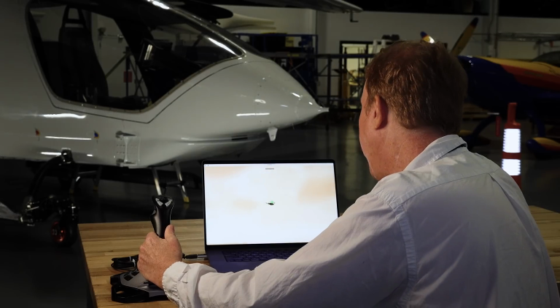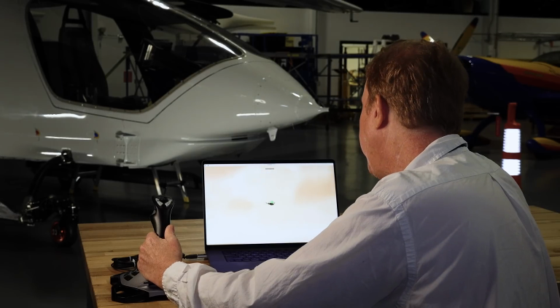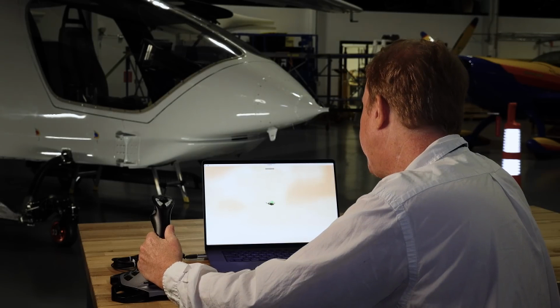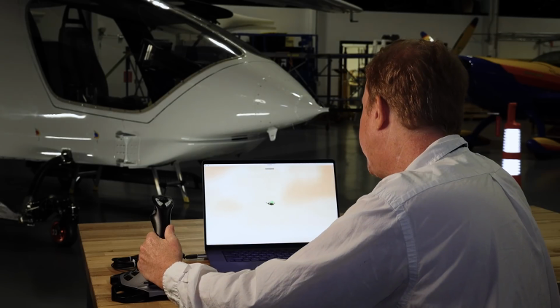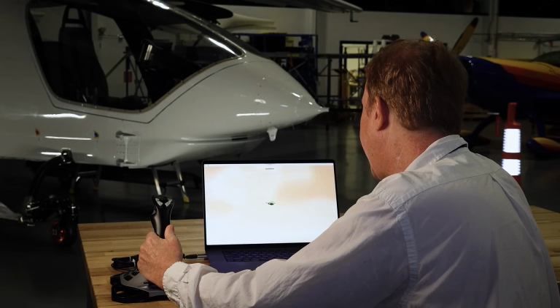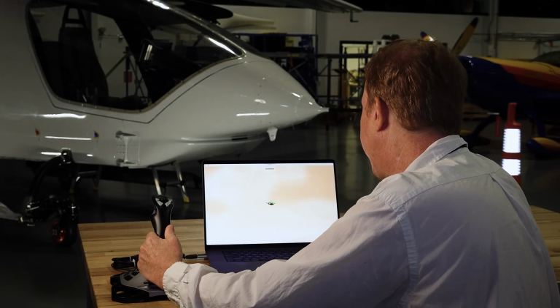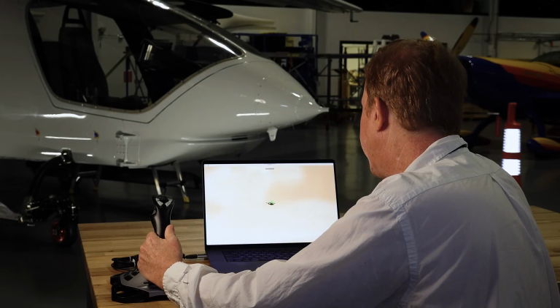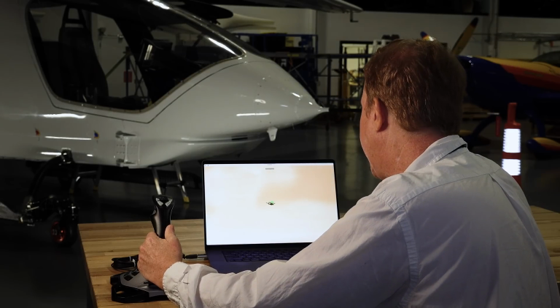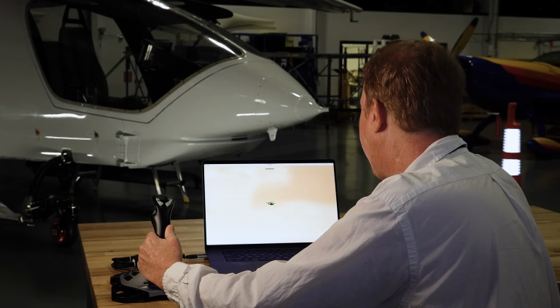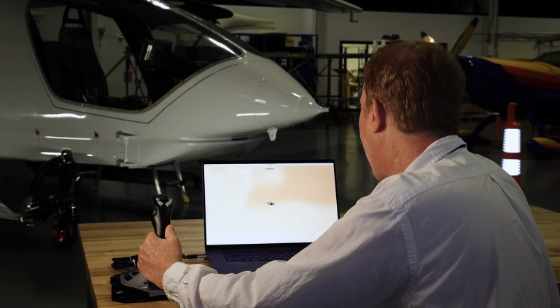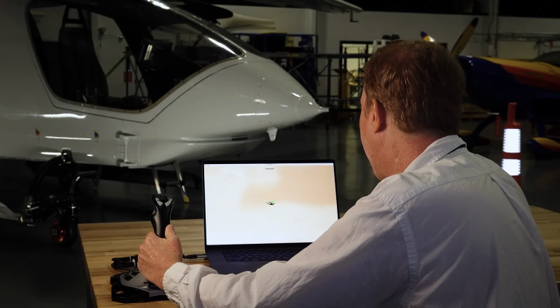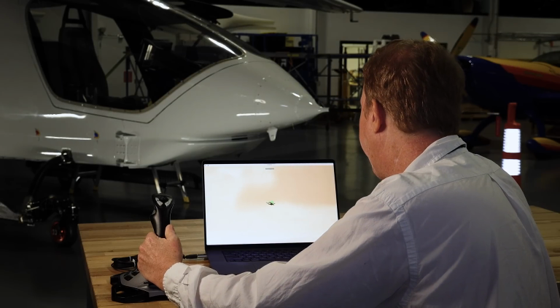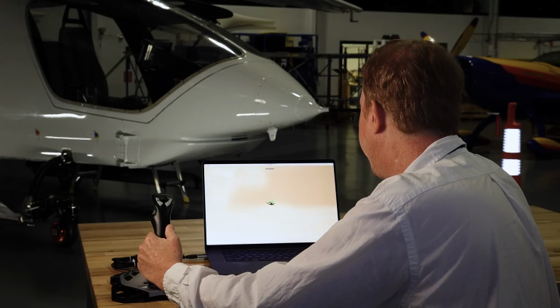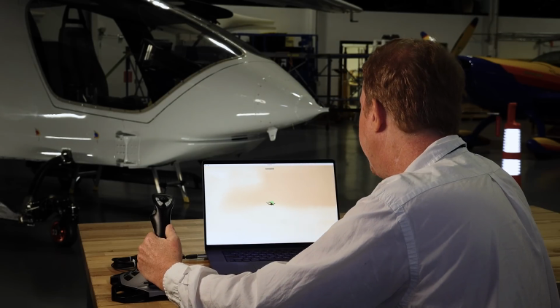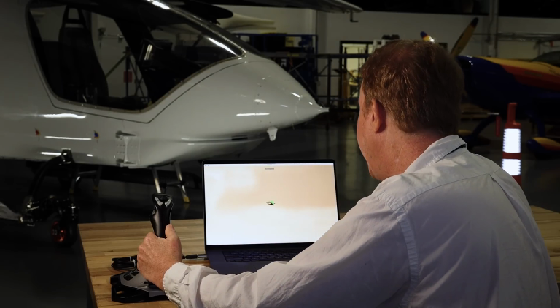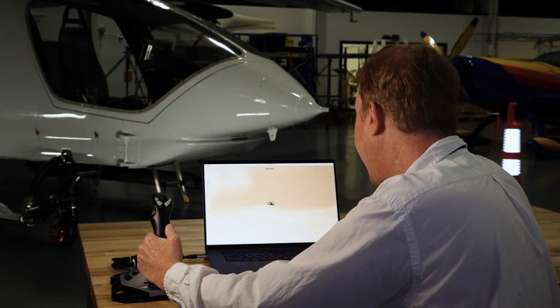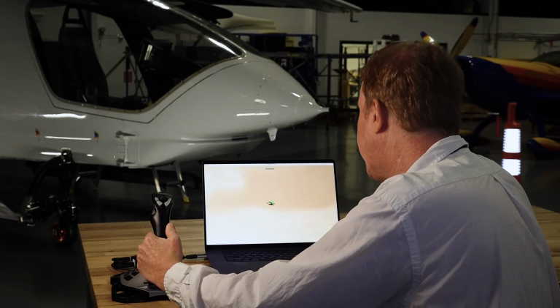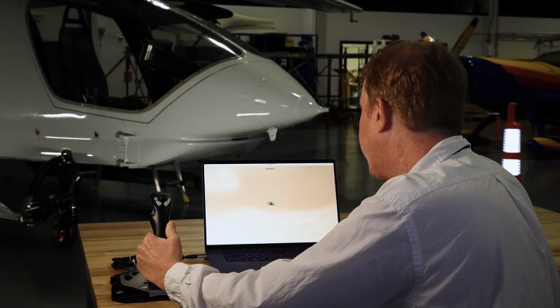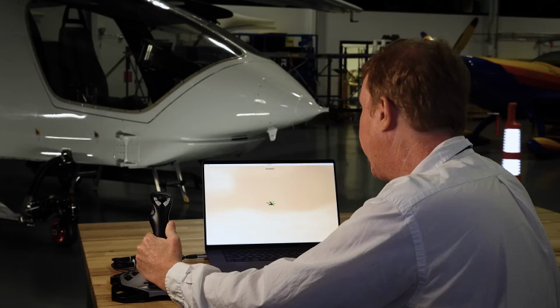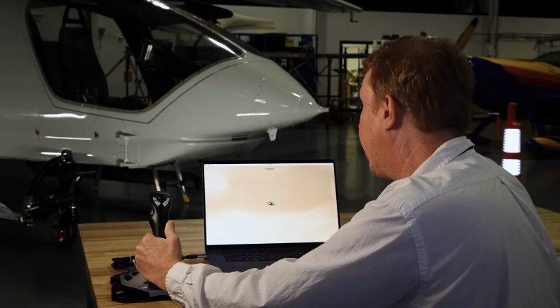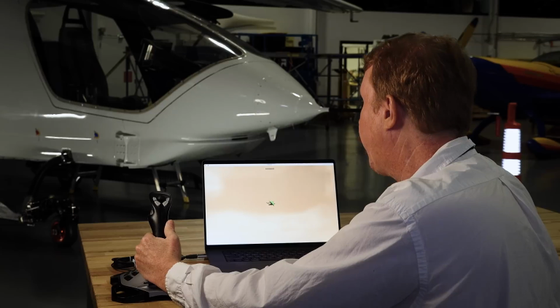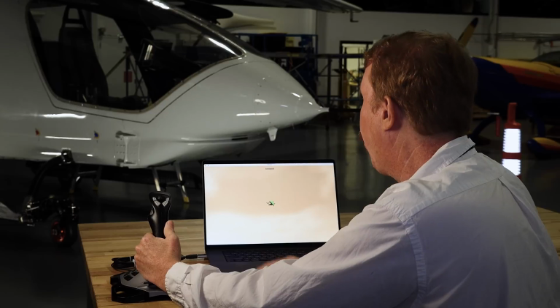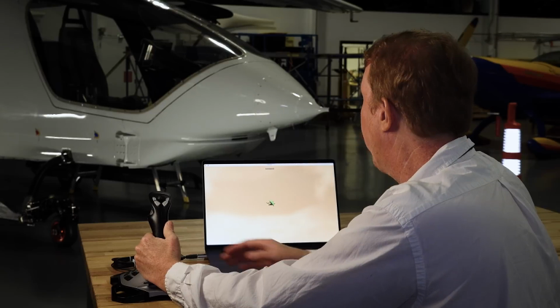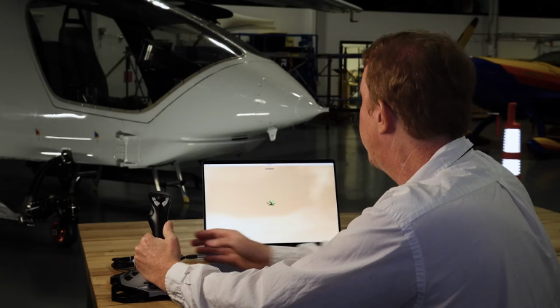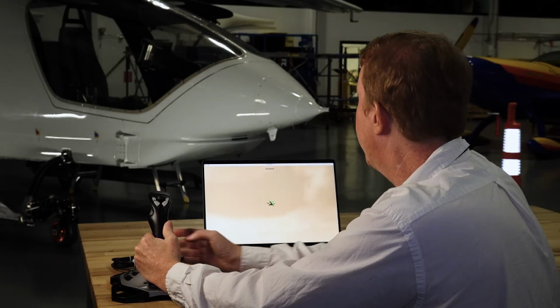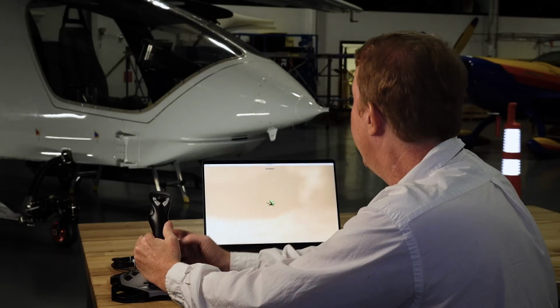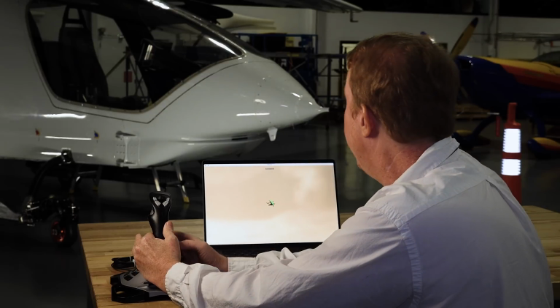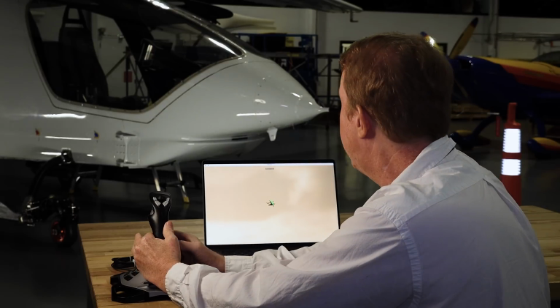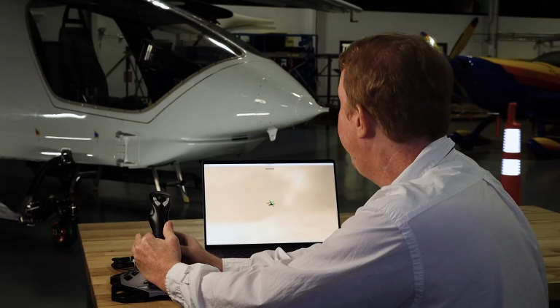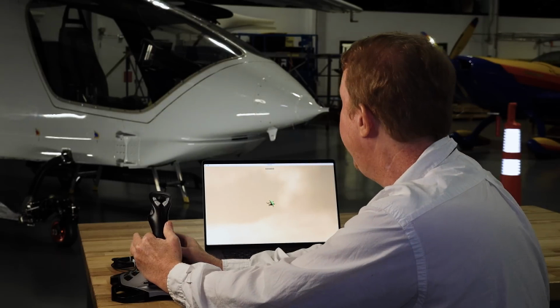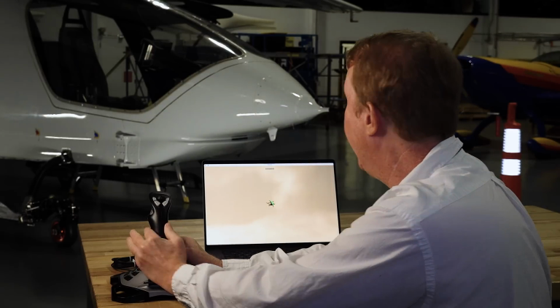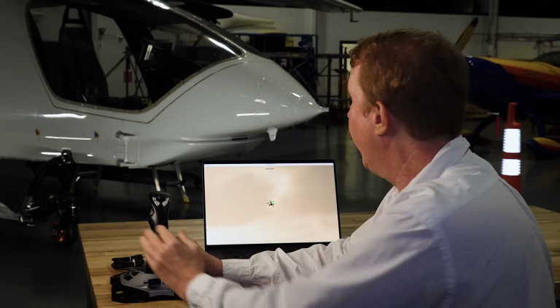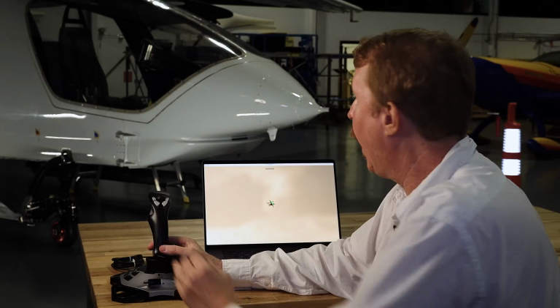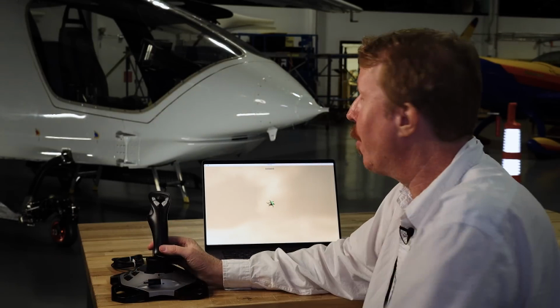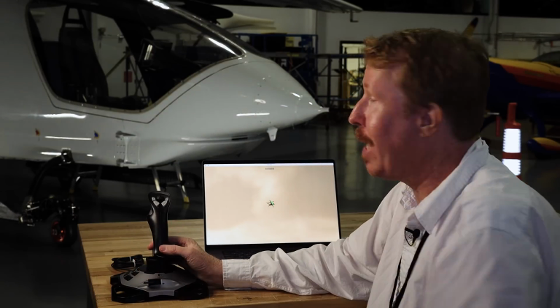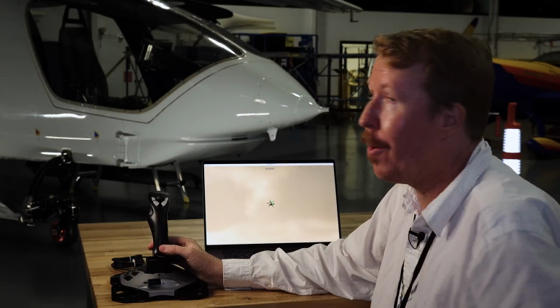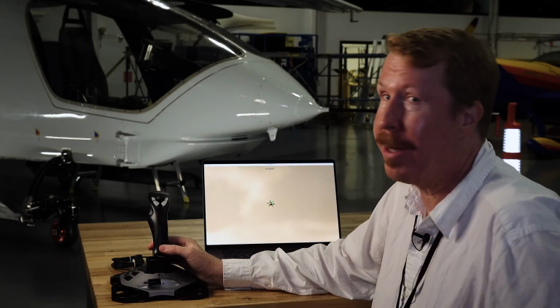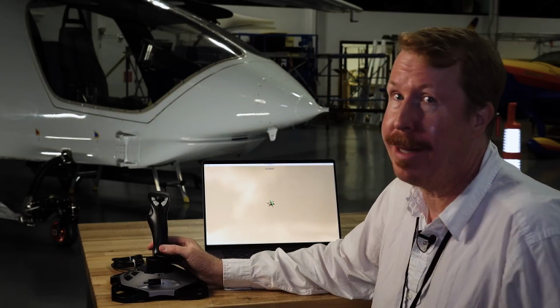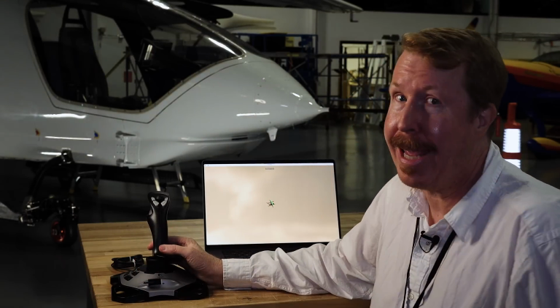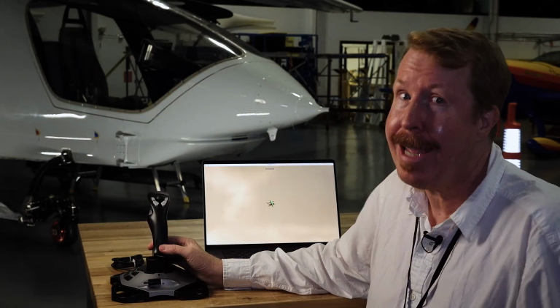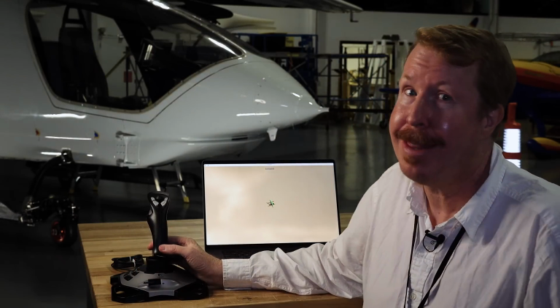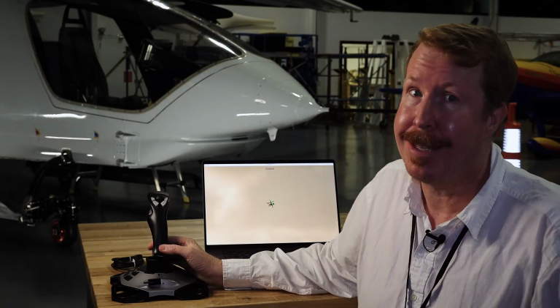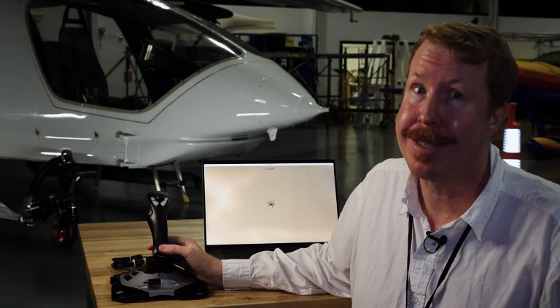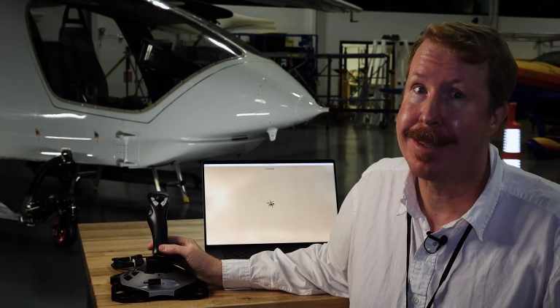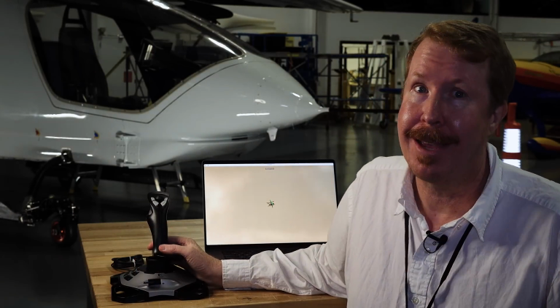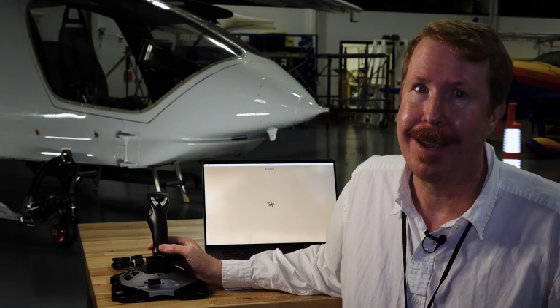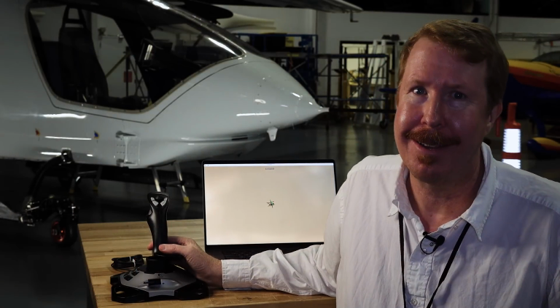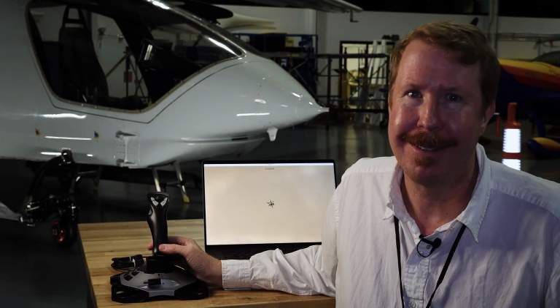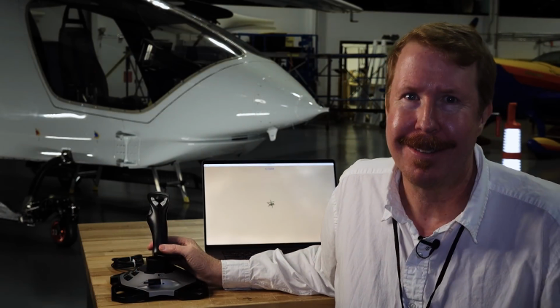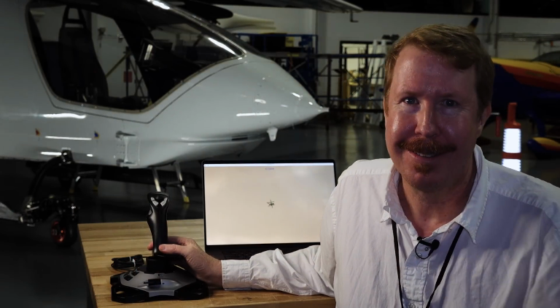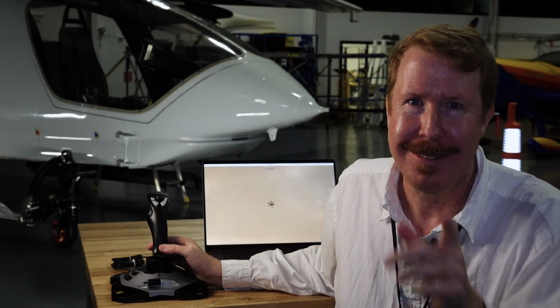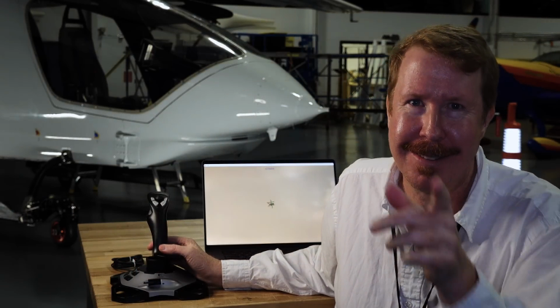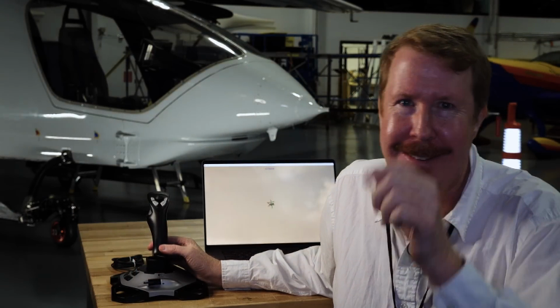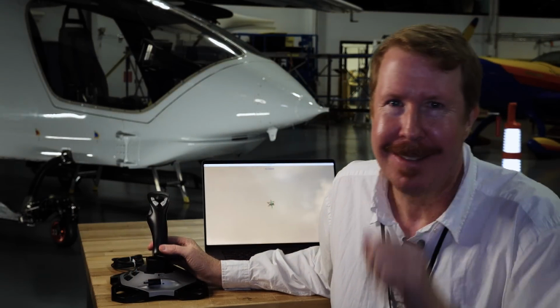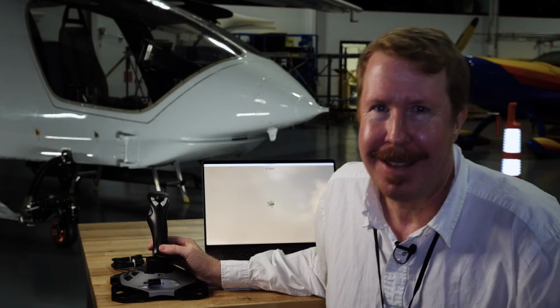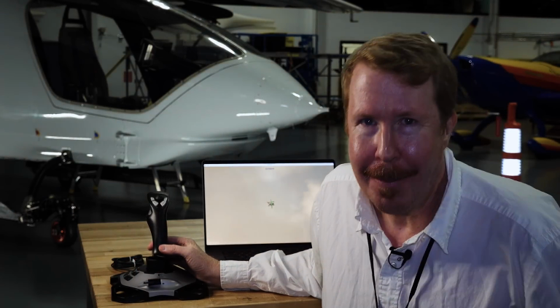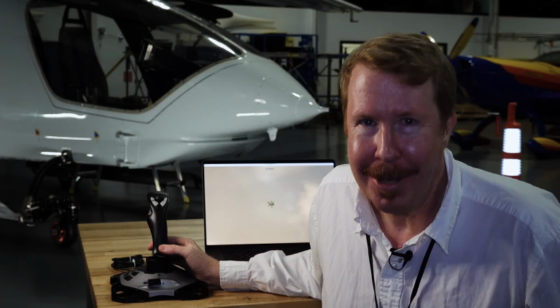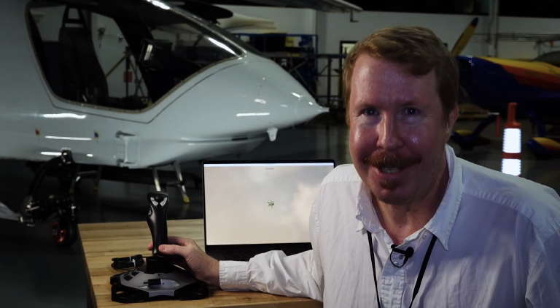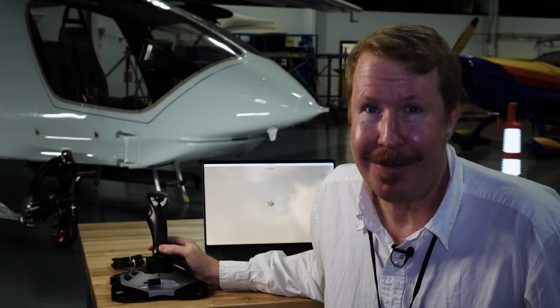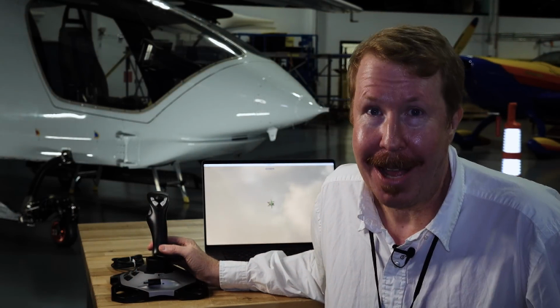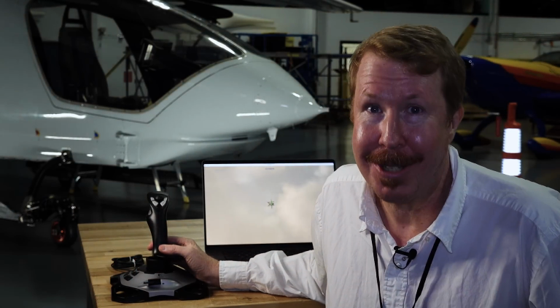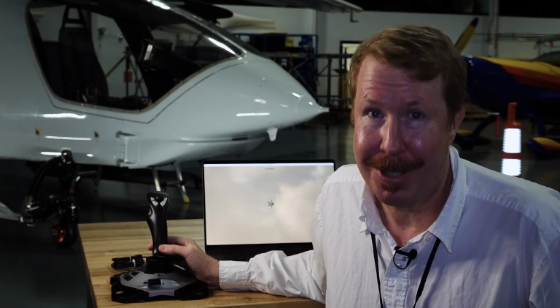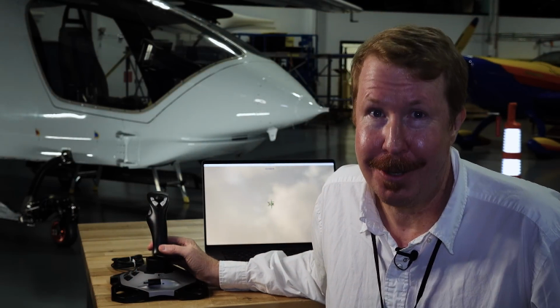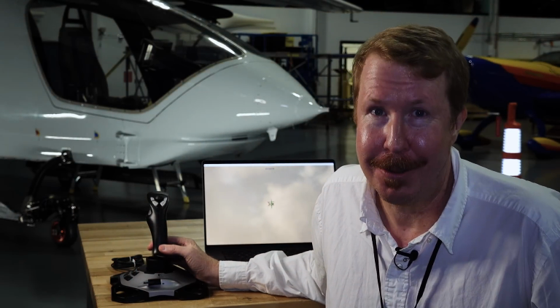Now that you've seen how to take off, the next trick of course is figuring out how to land this thing — and I'm going to leave that to you.